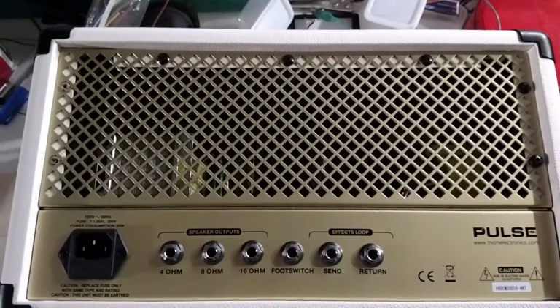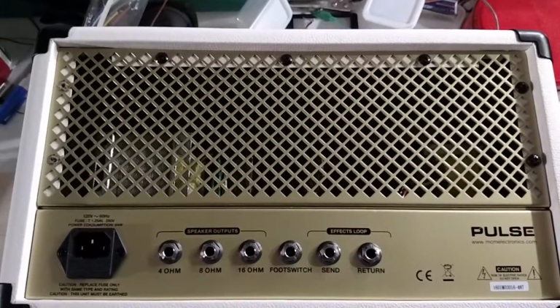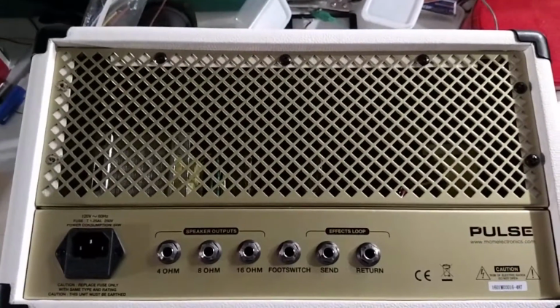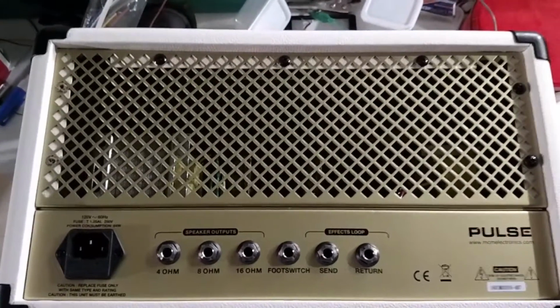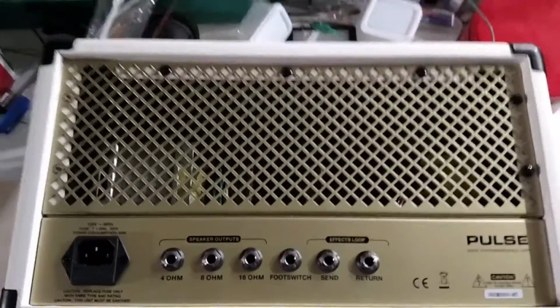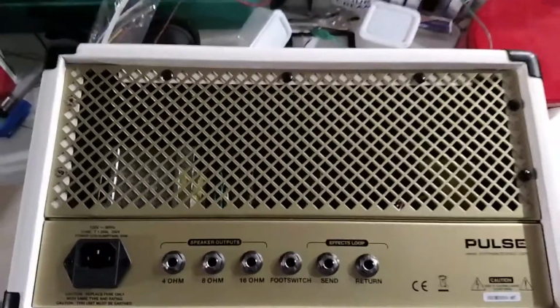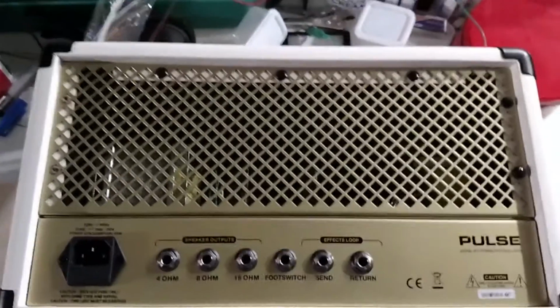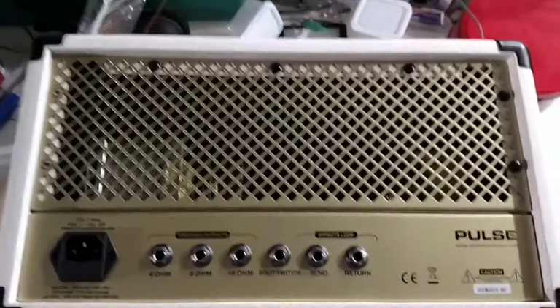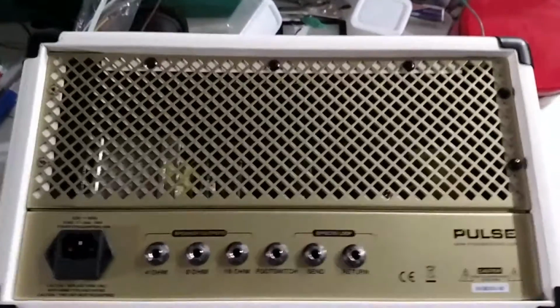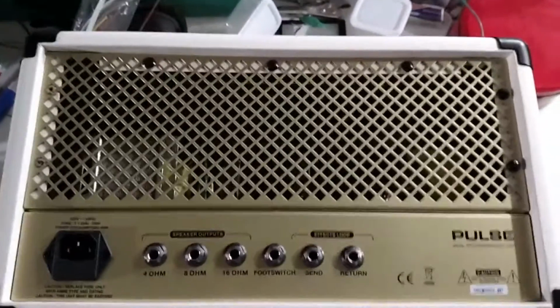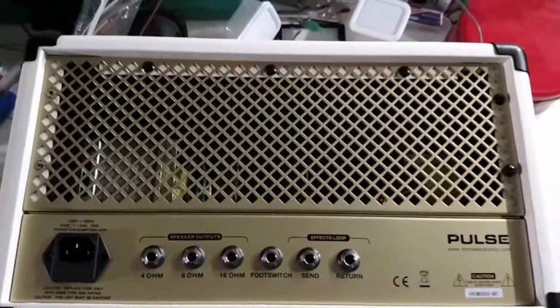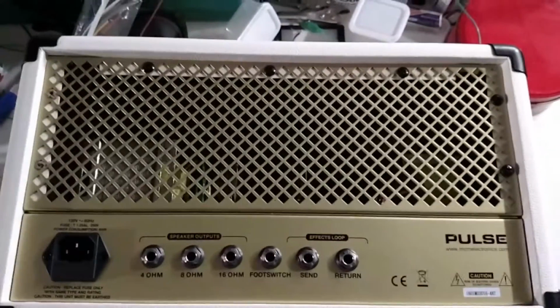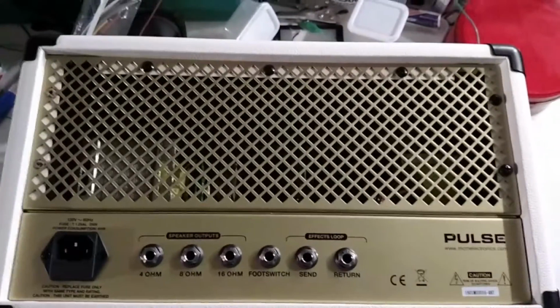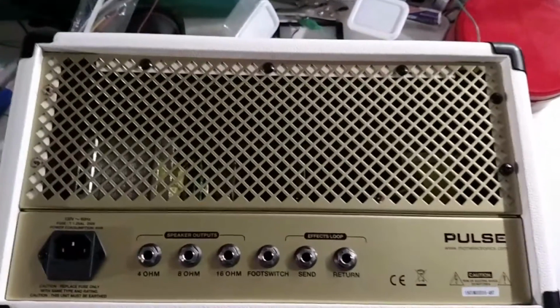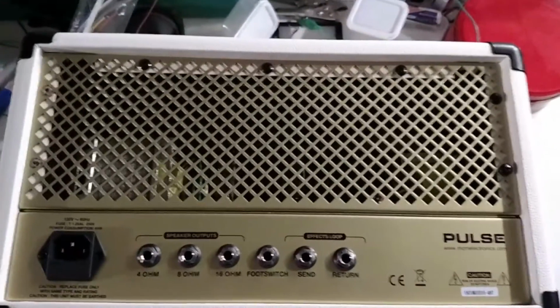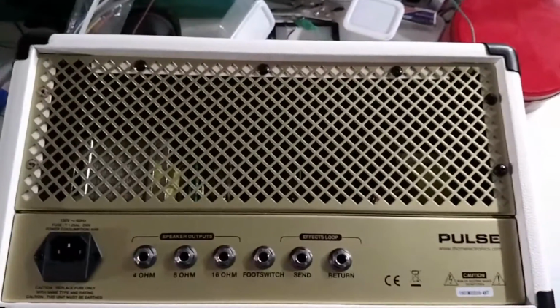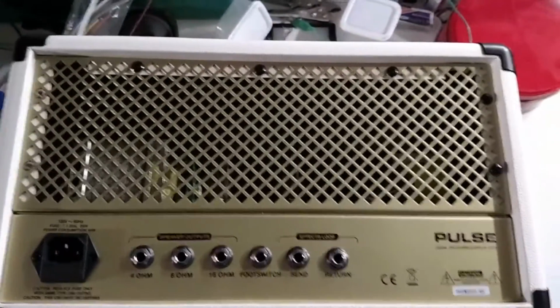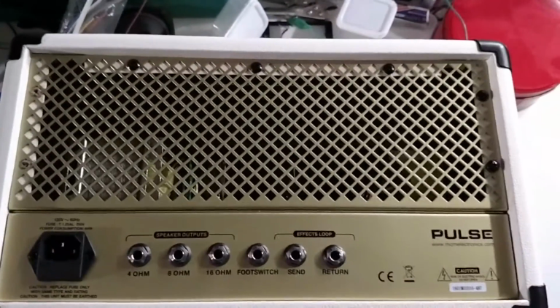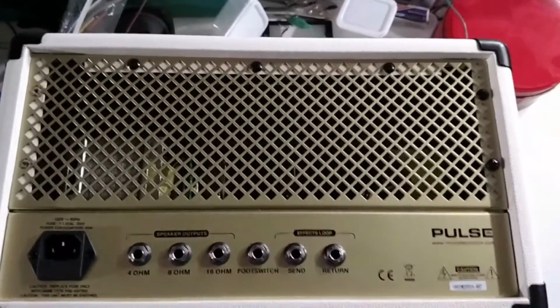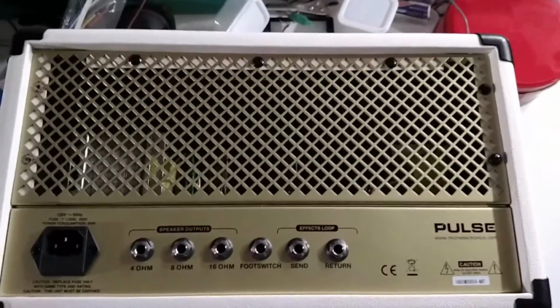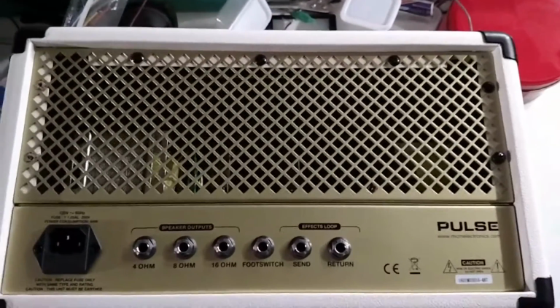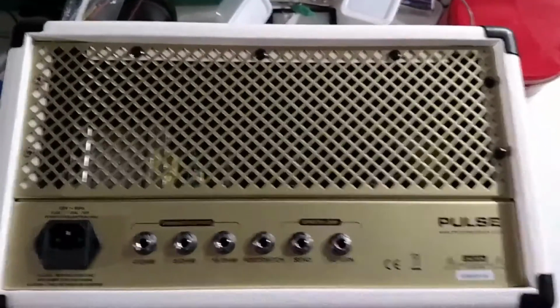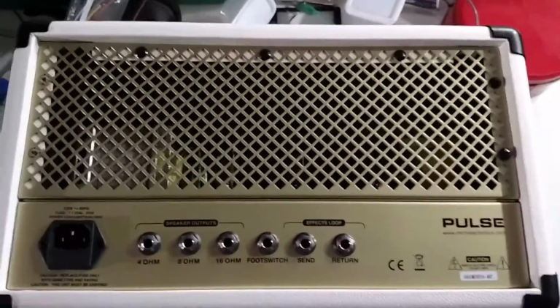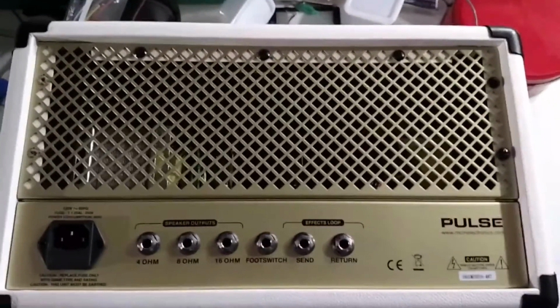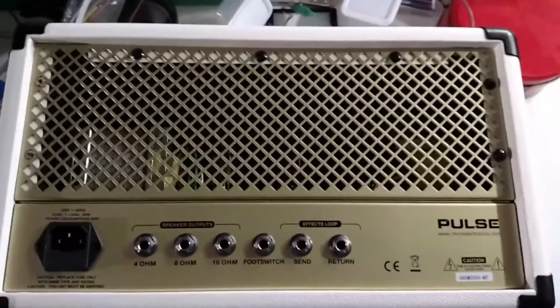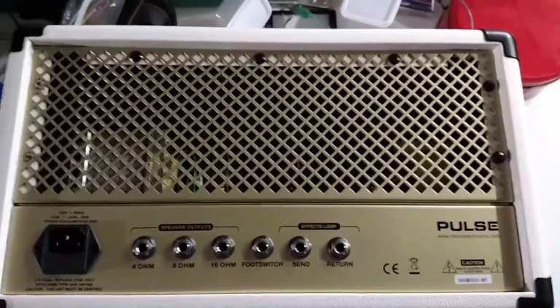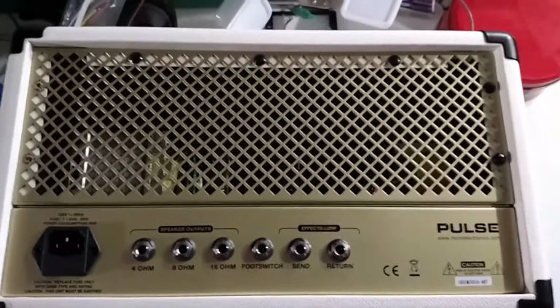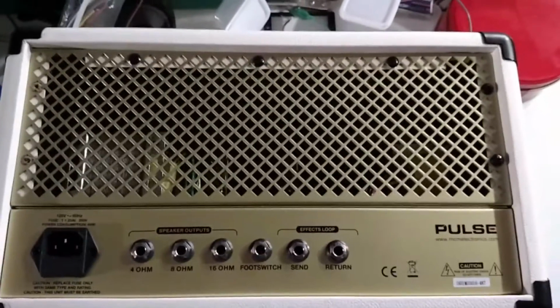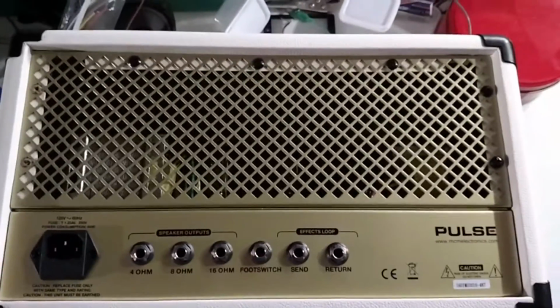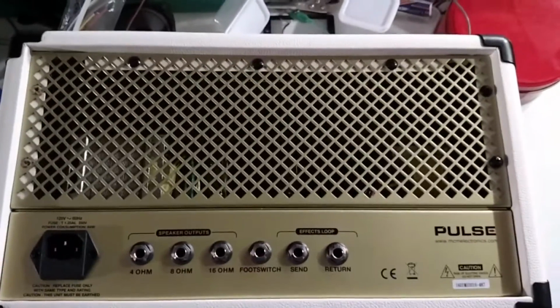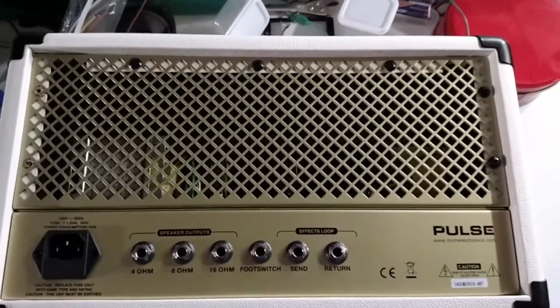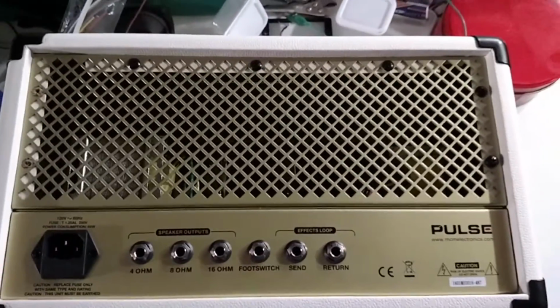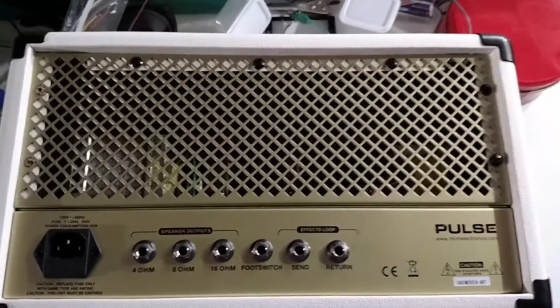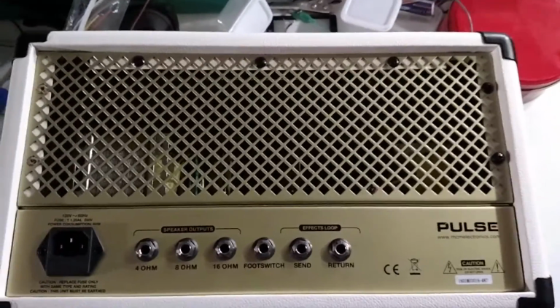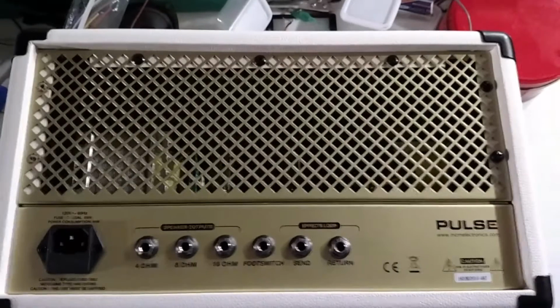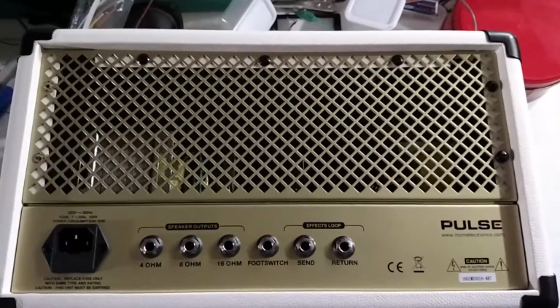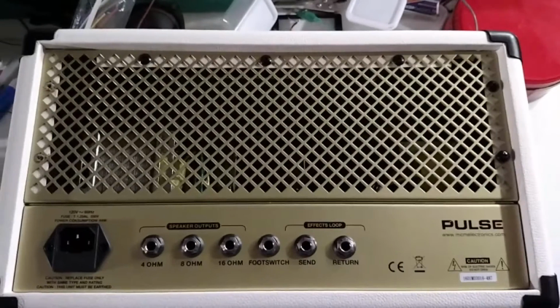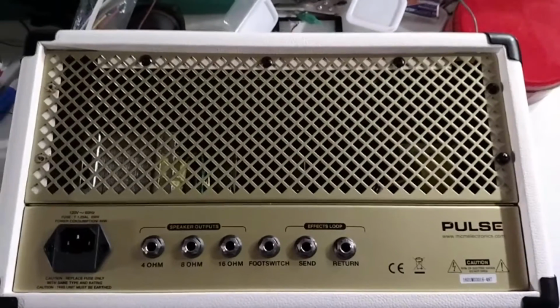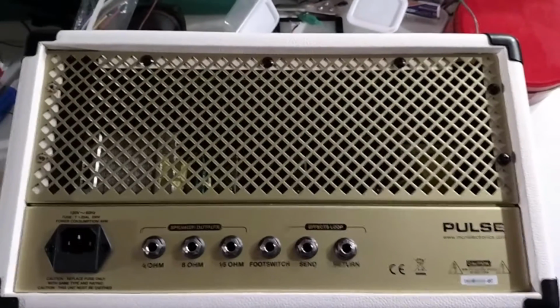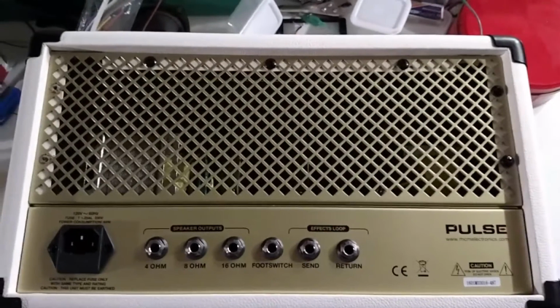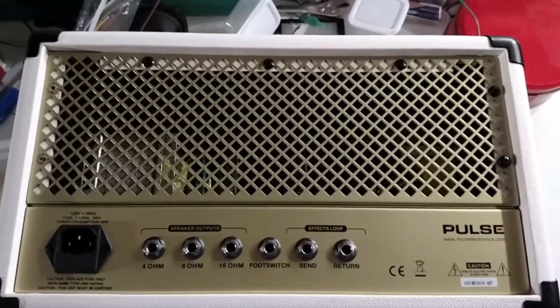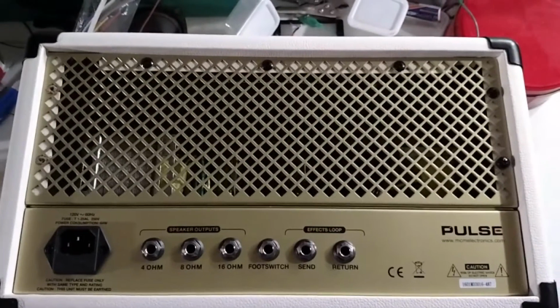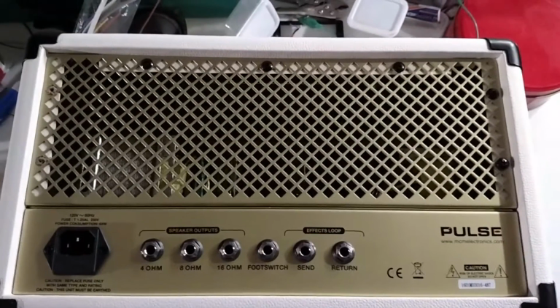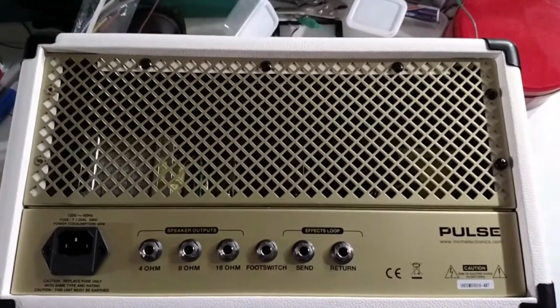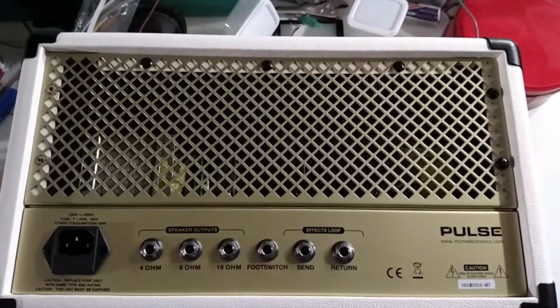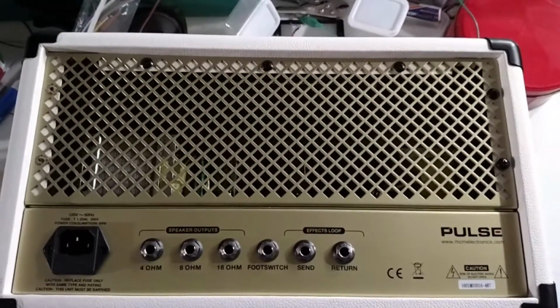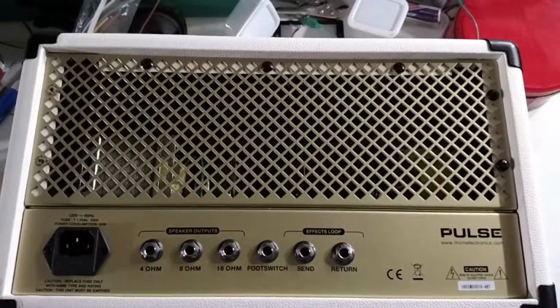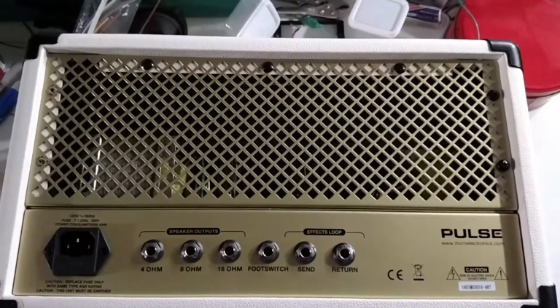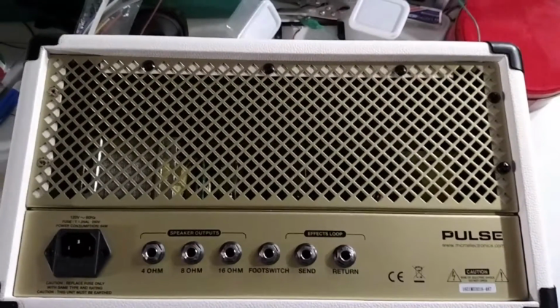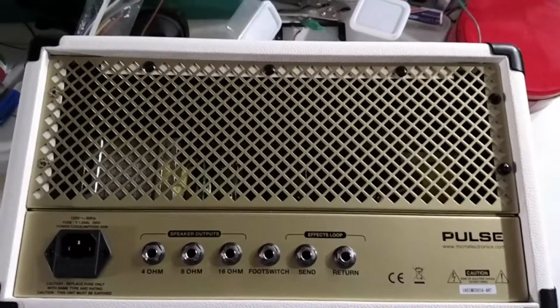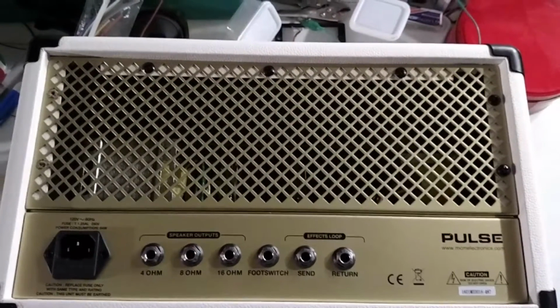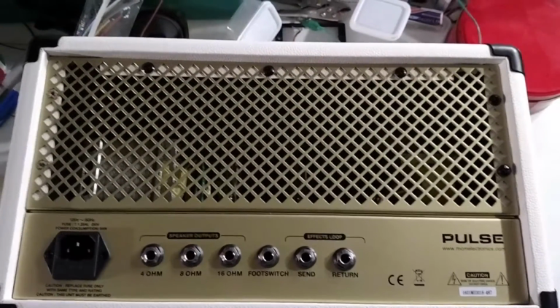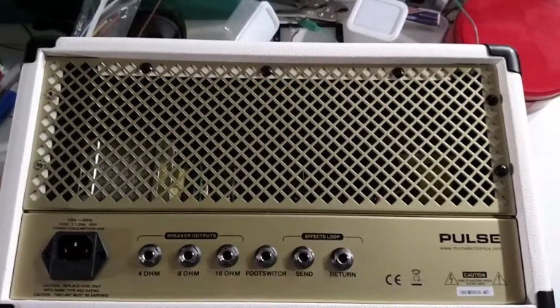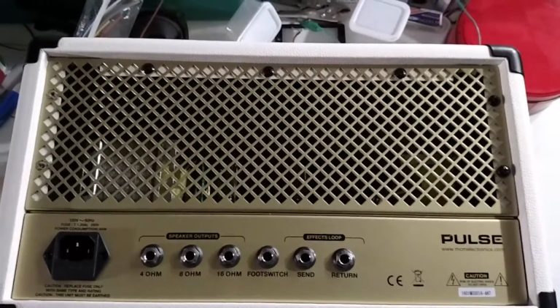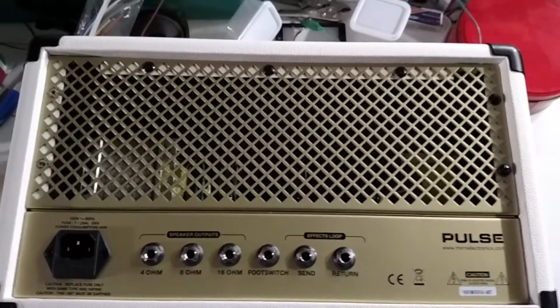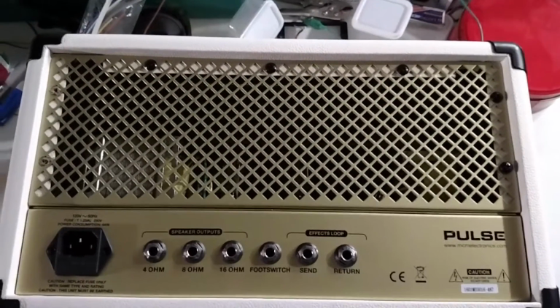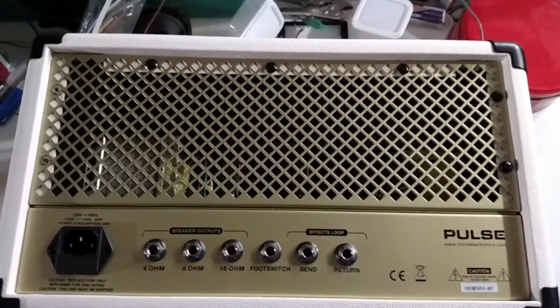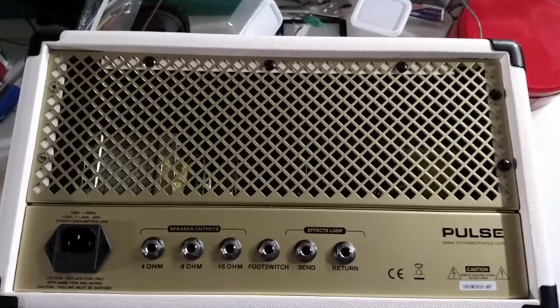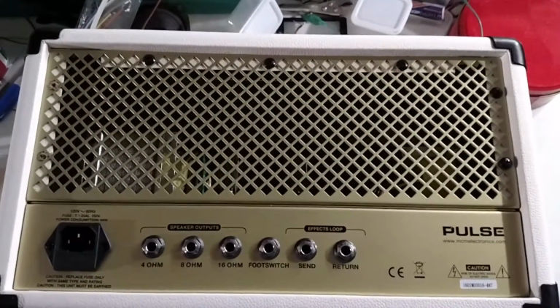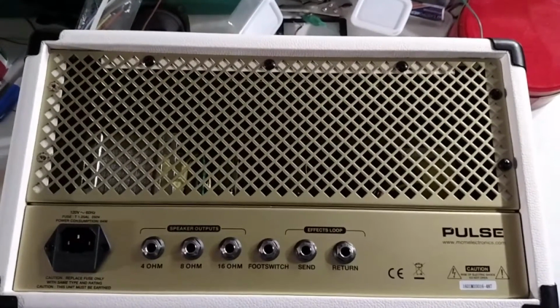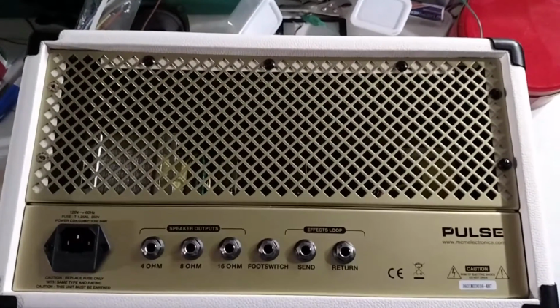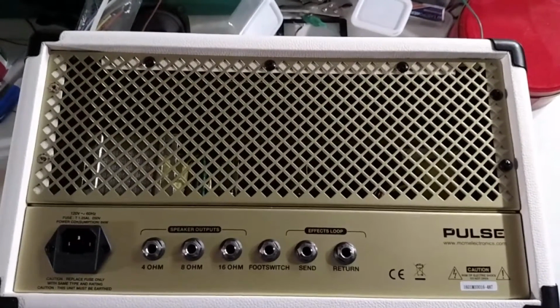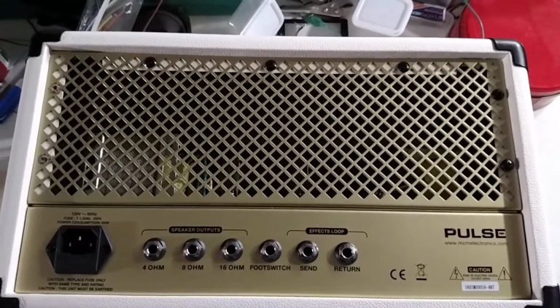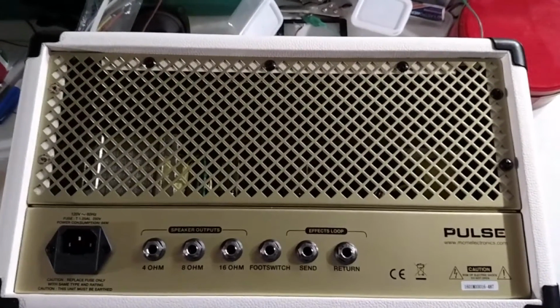Here's the back panel. I've already removed a couple of screws. I'm going to remove the rest of them, and then we'll pick up again.